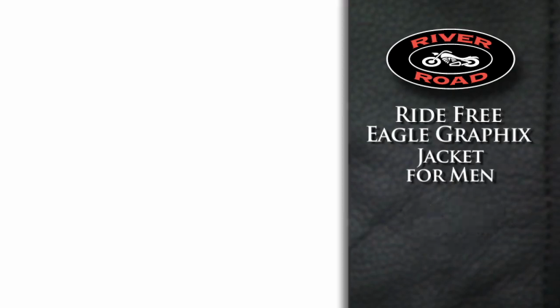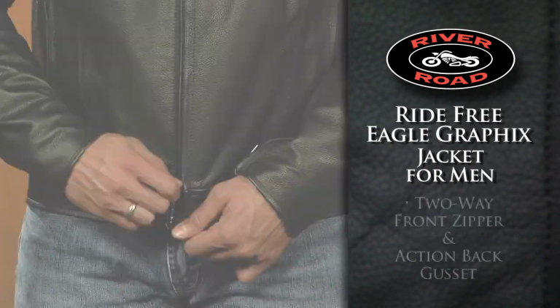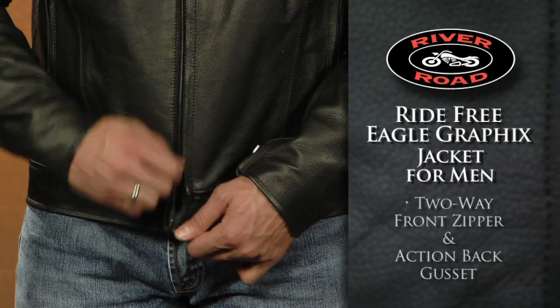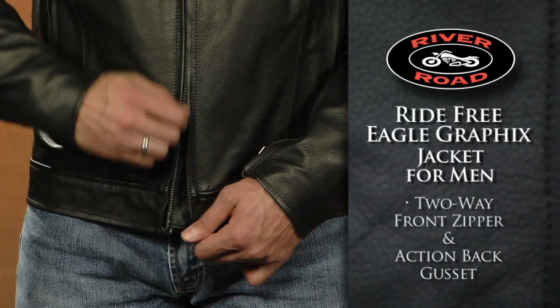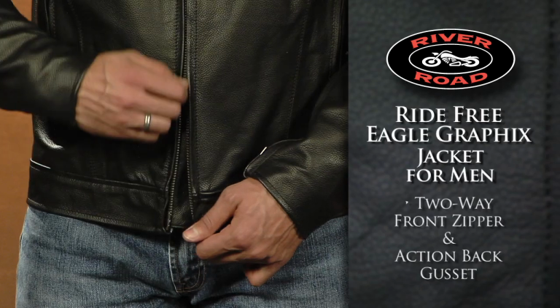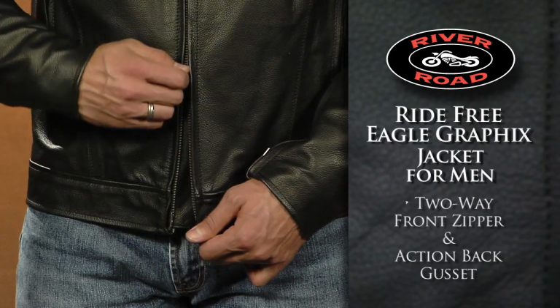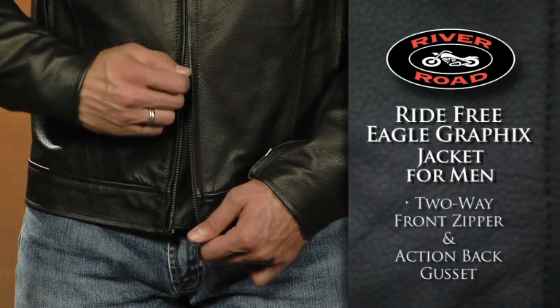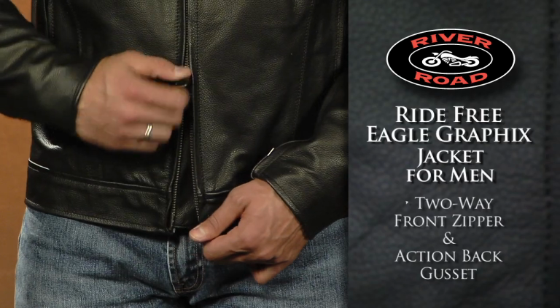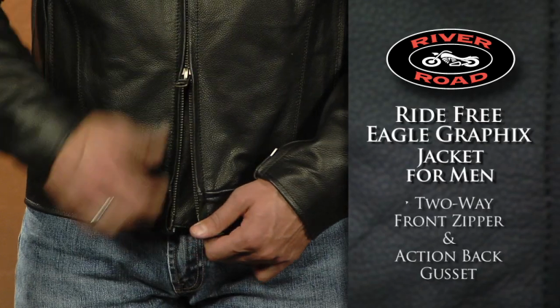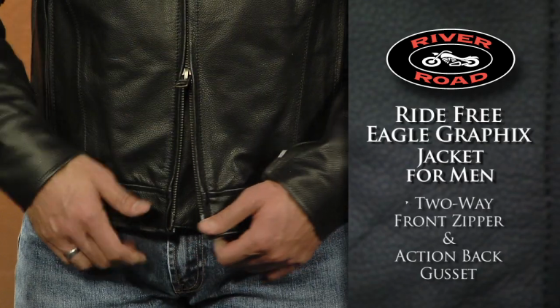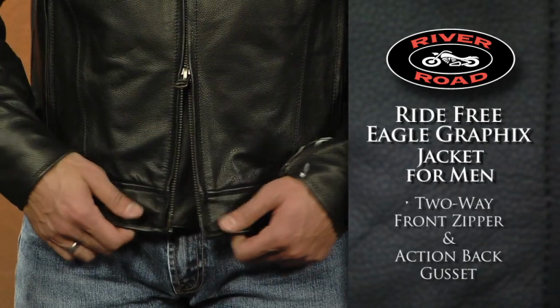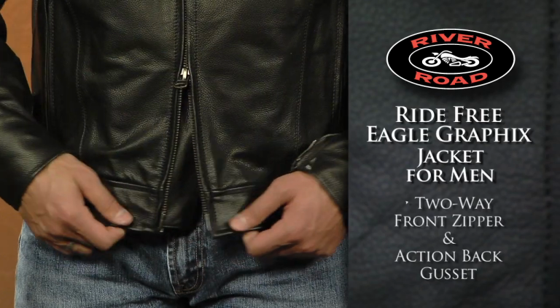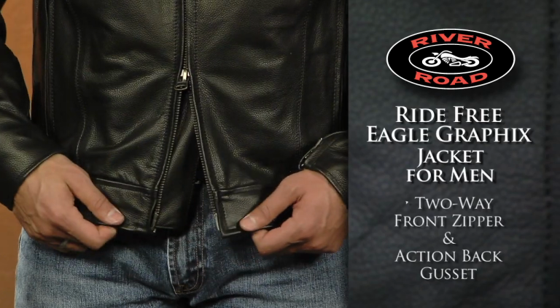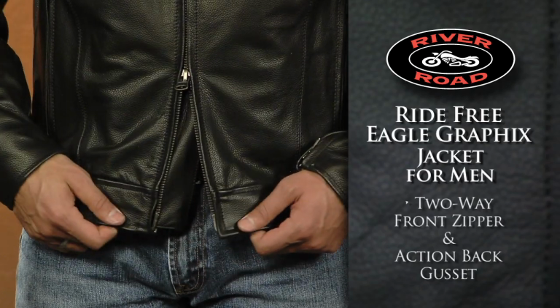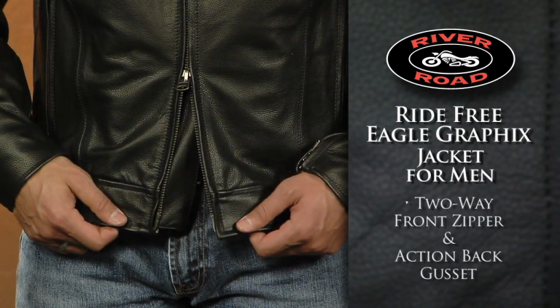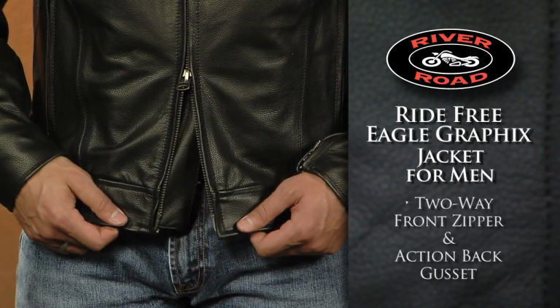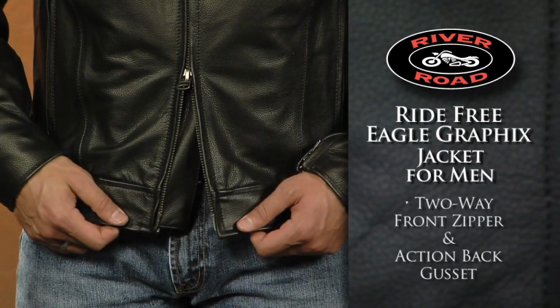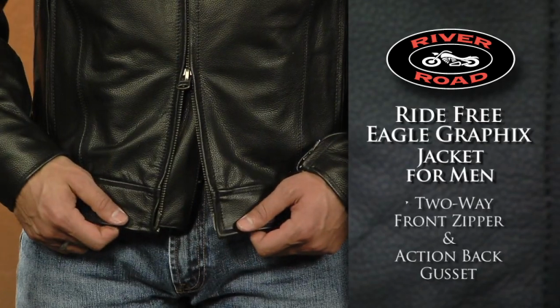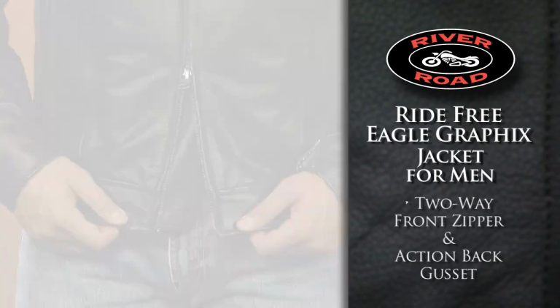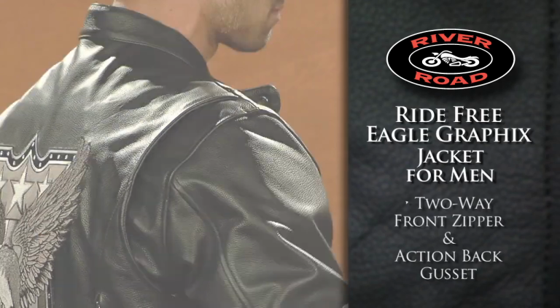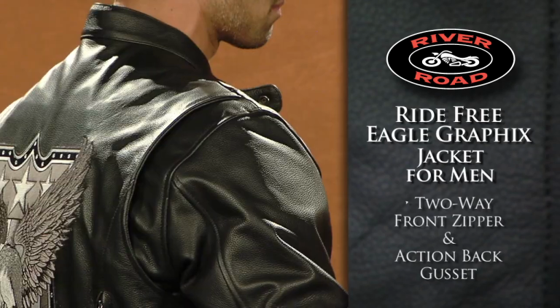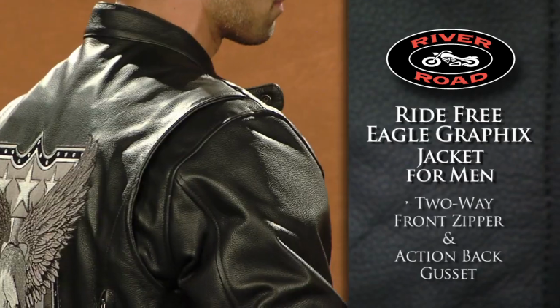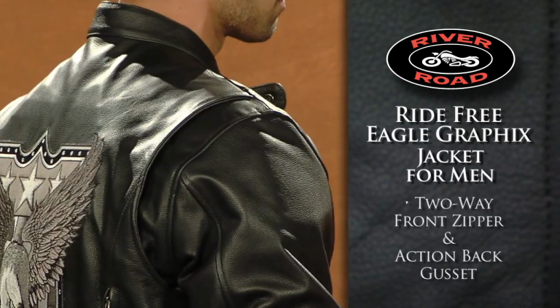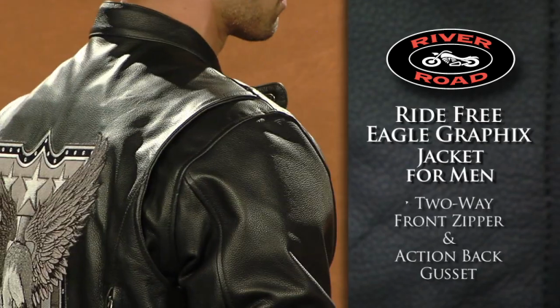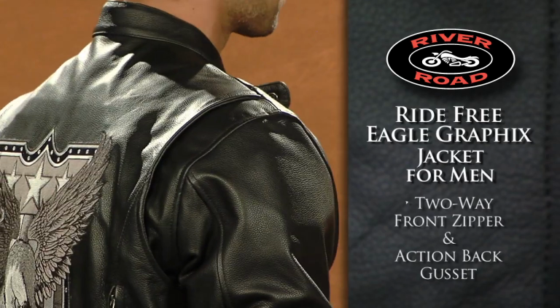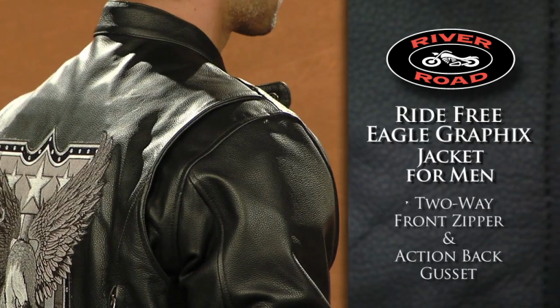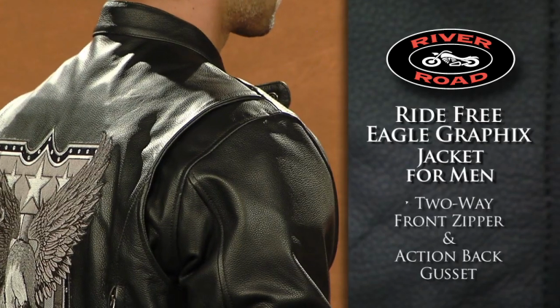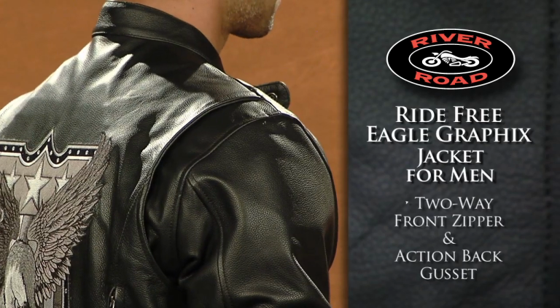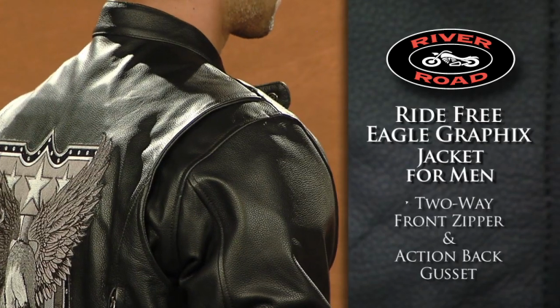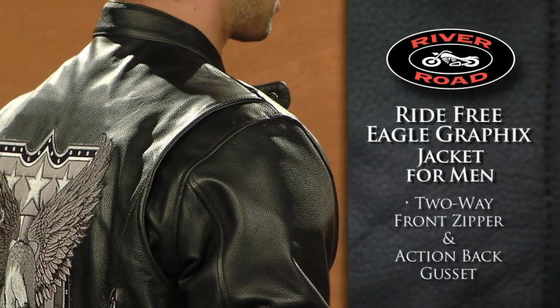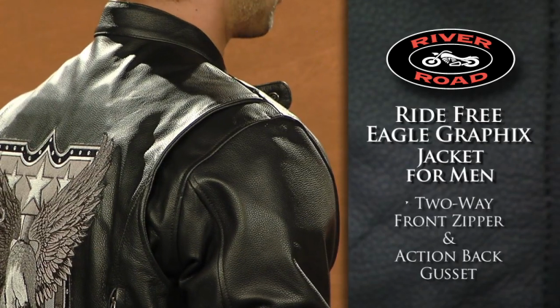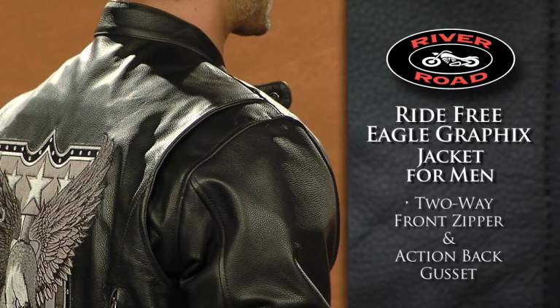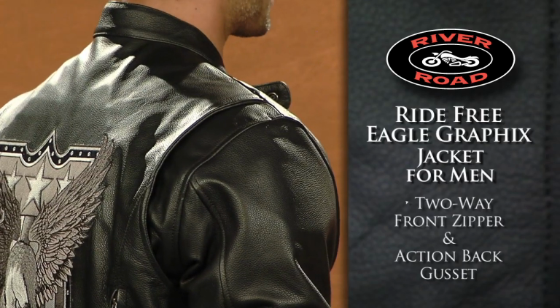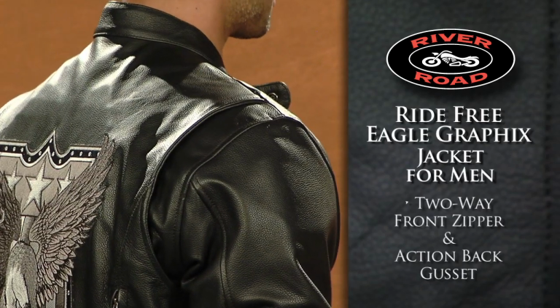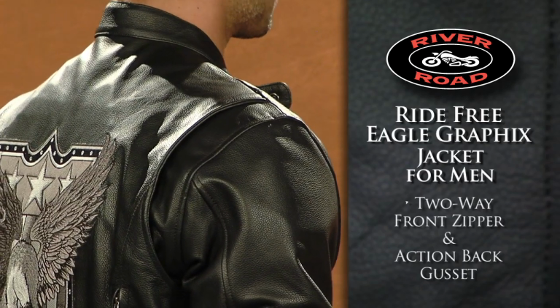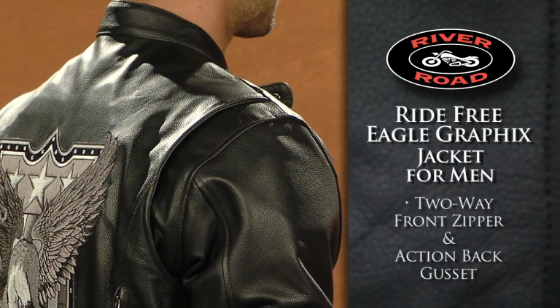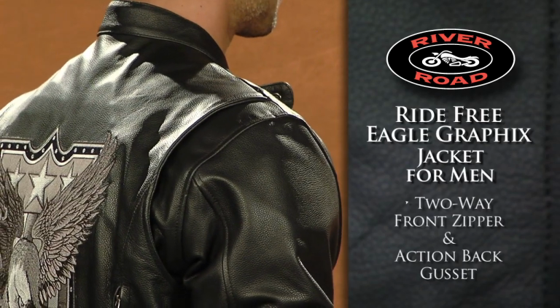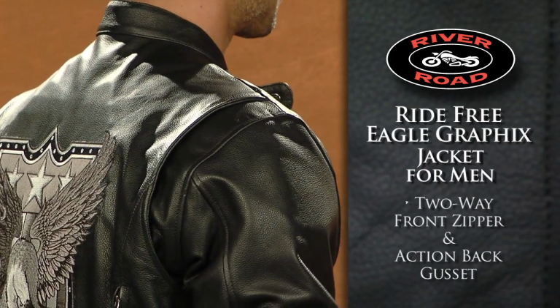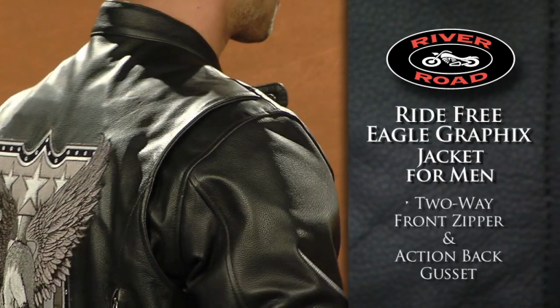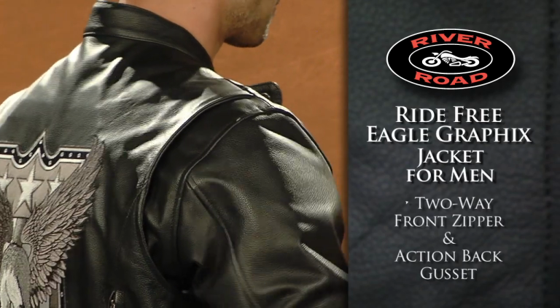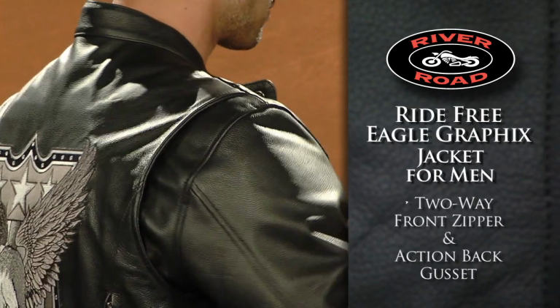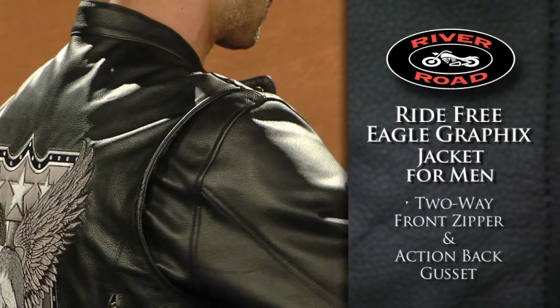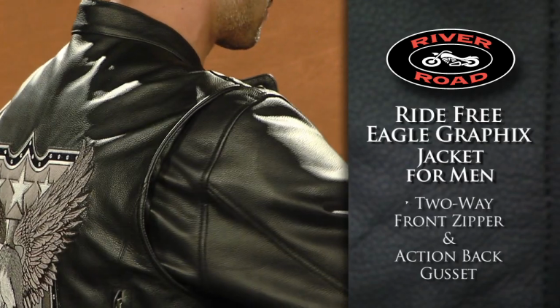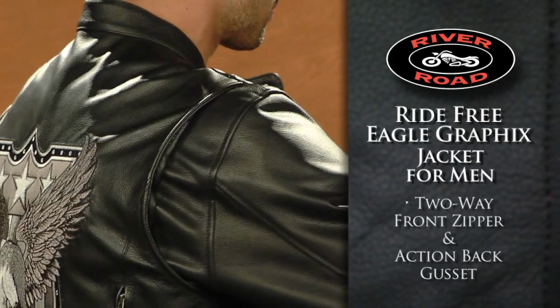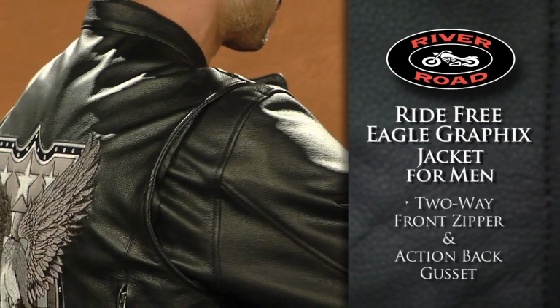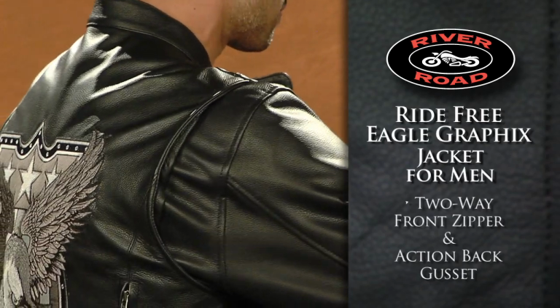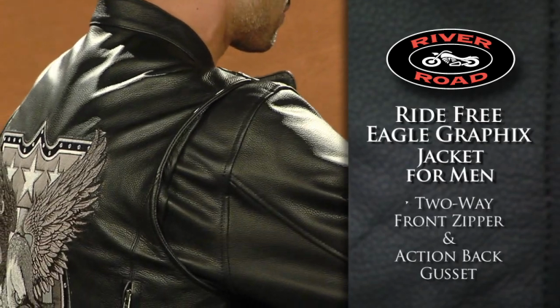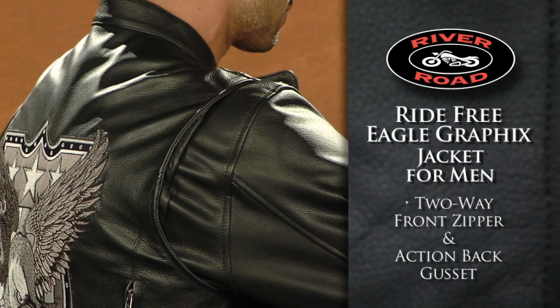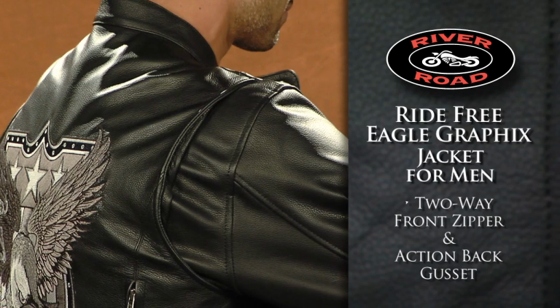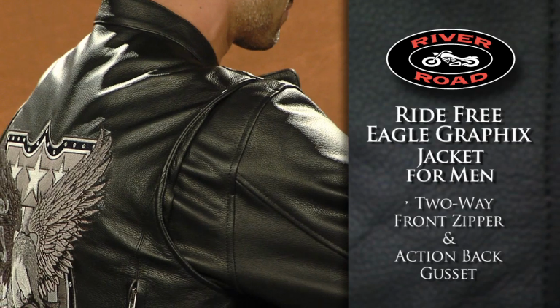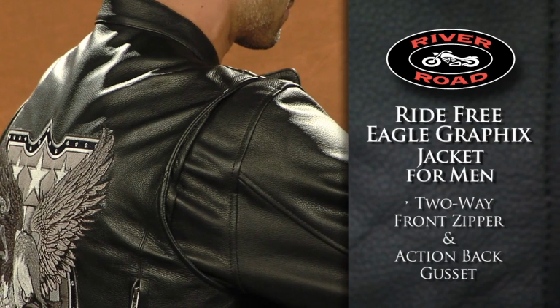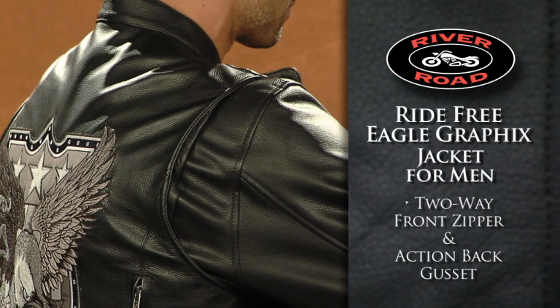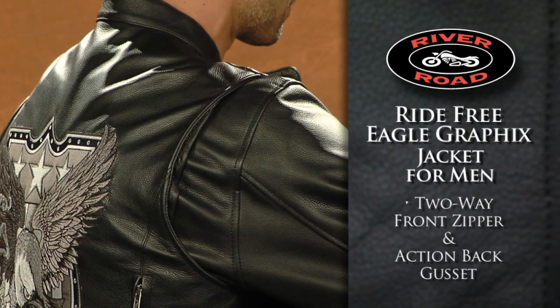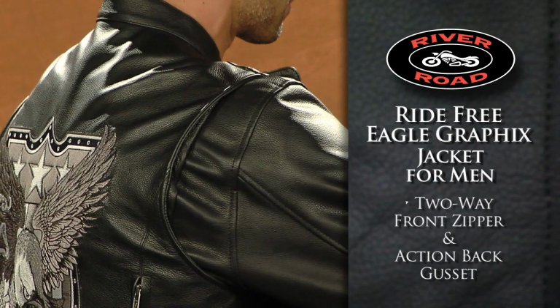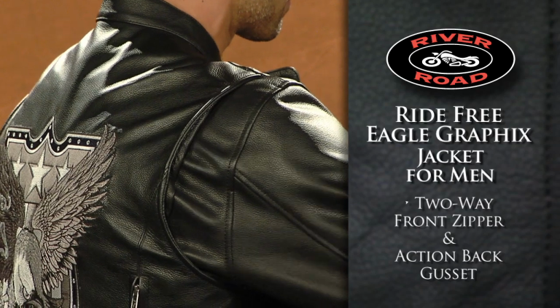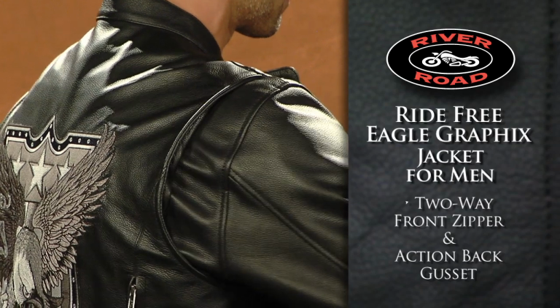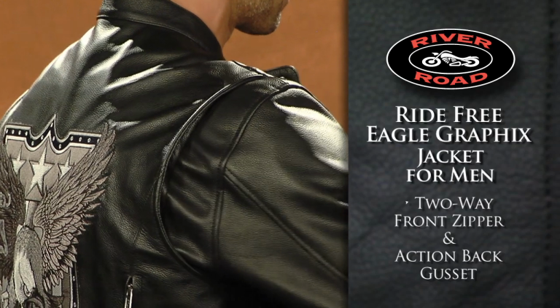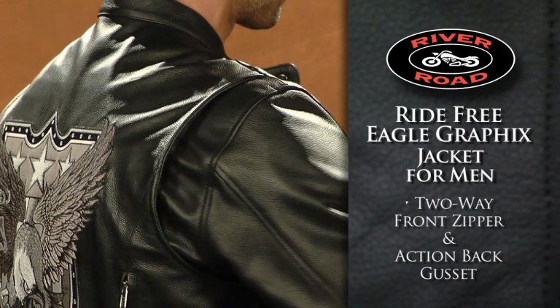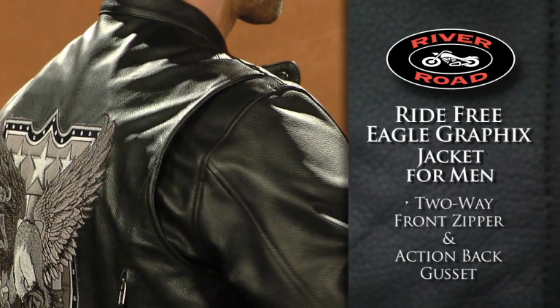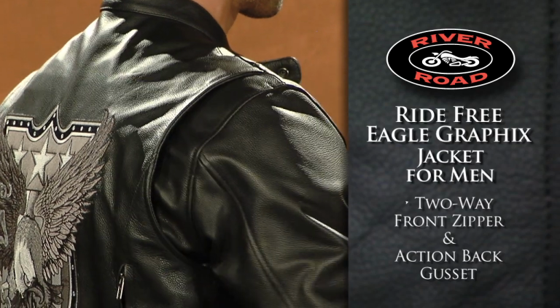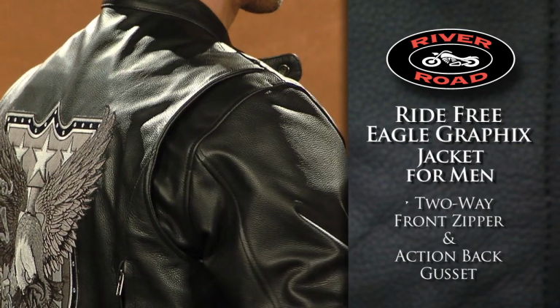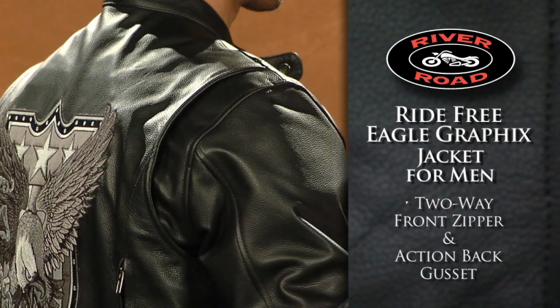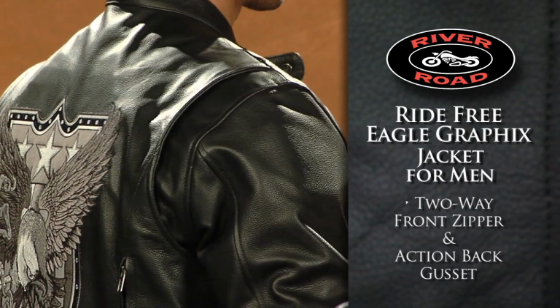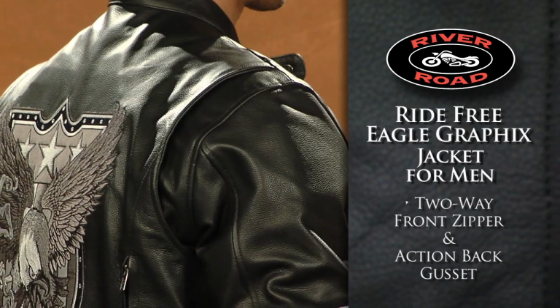A two-way front zipper and an action back gusset allow increased freedom of movement, giving a comfortable fit in the riding position.